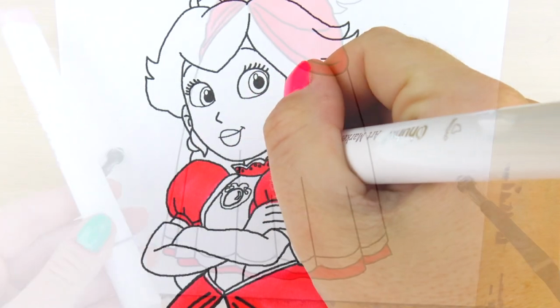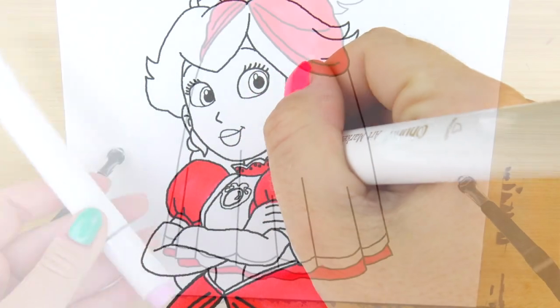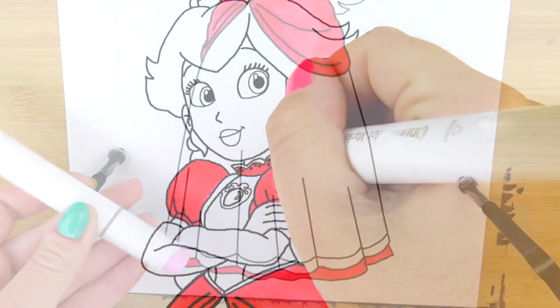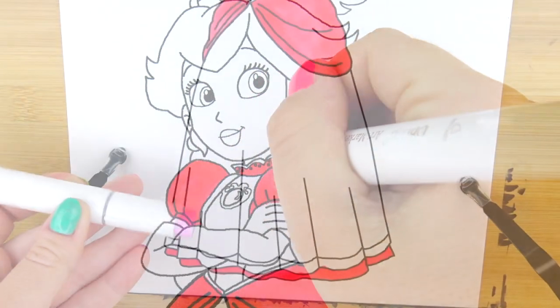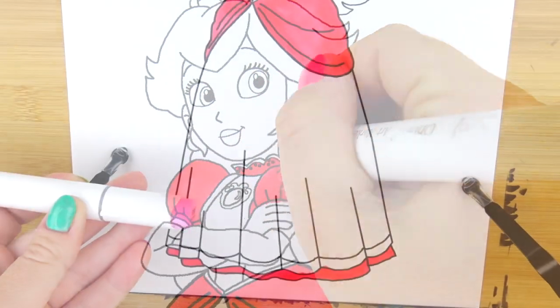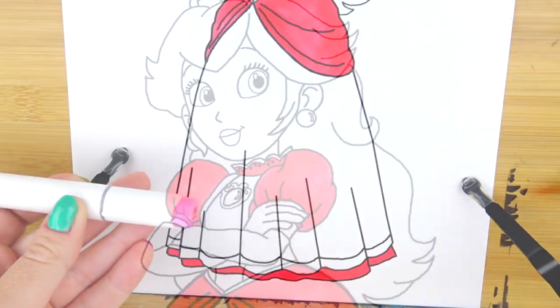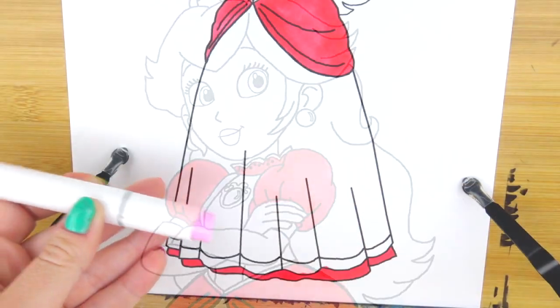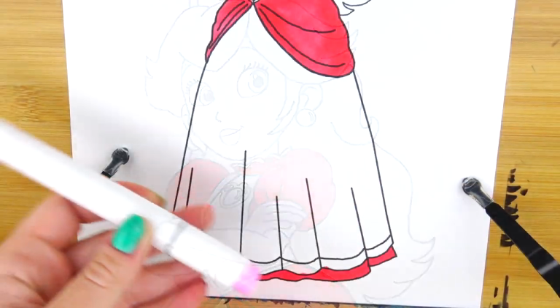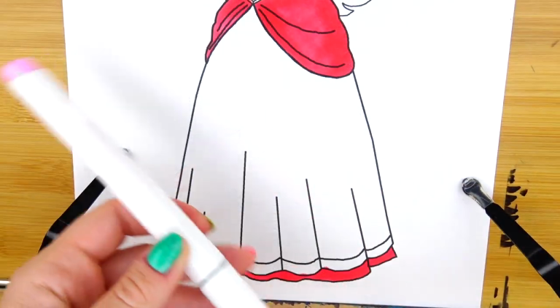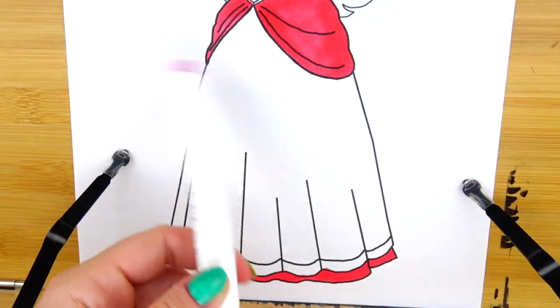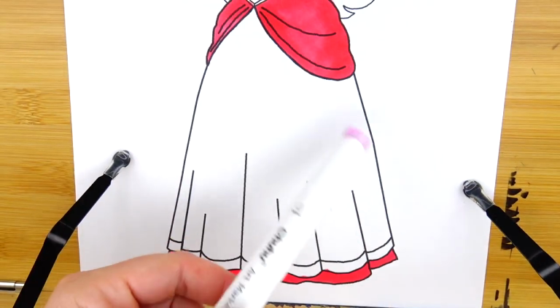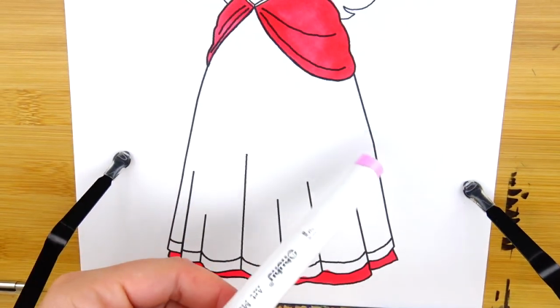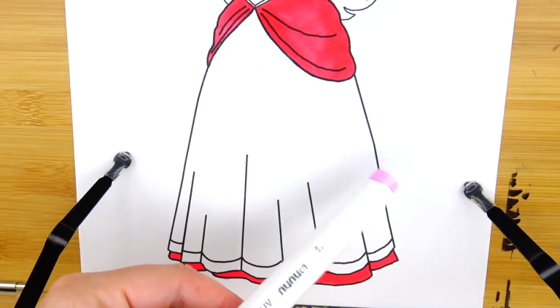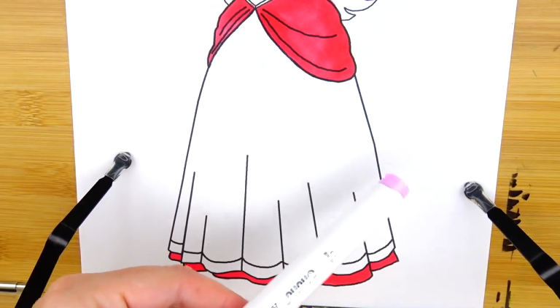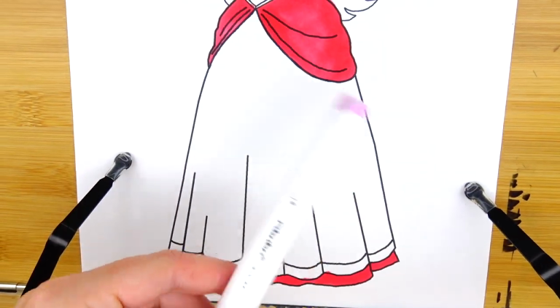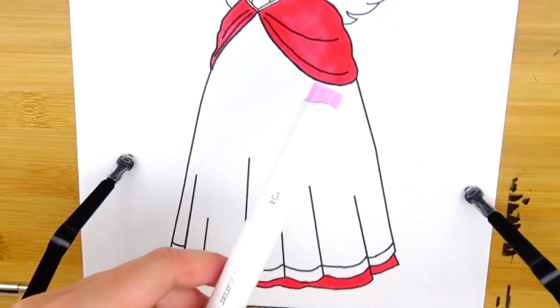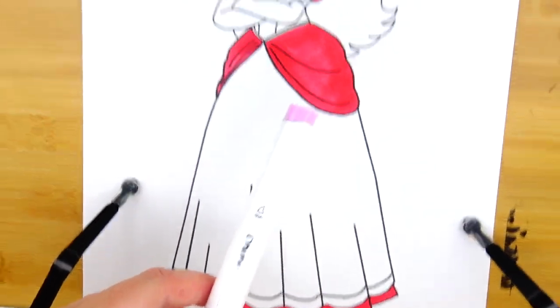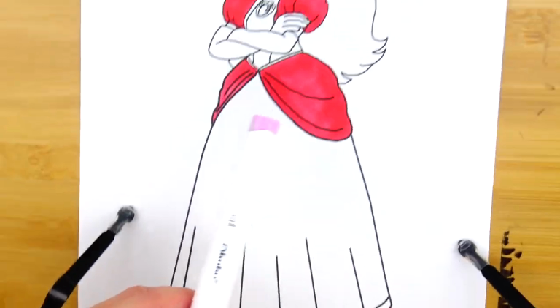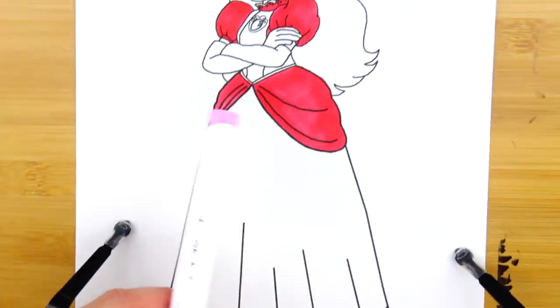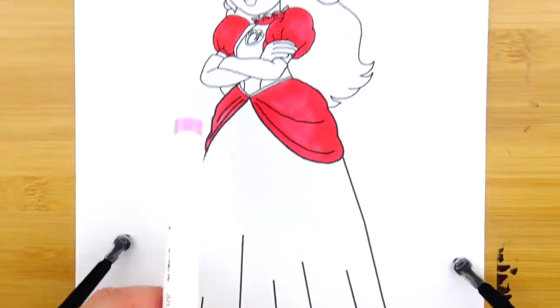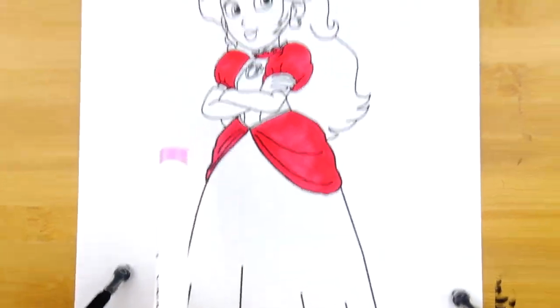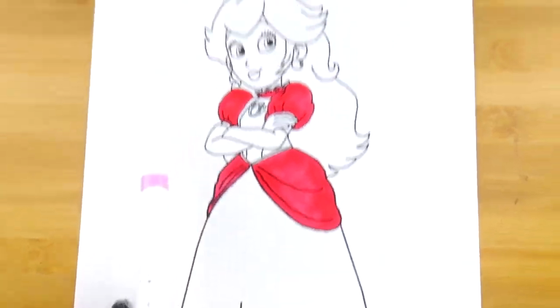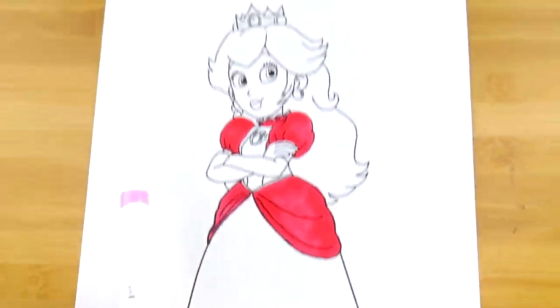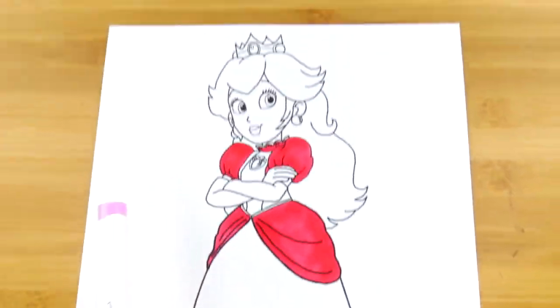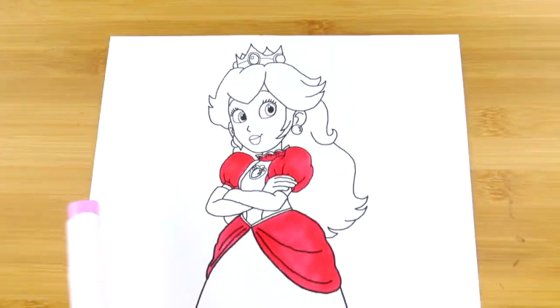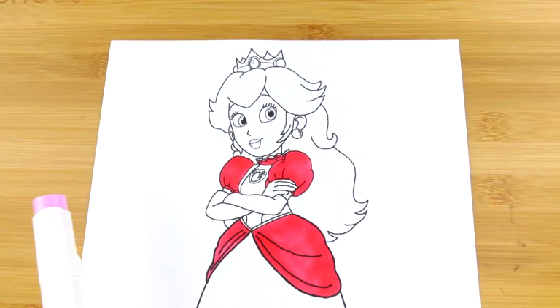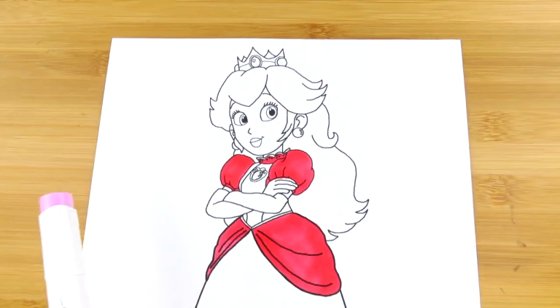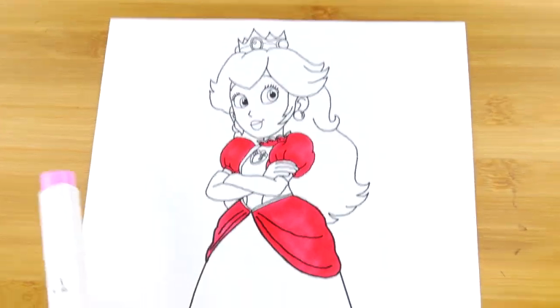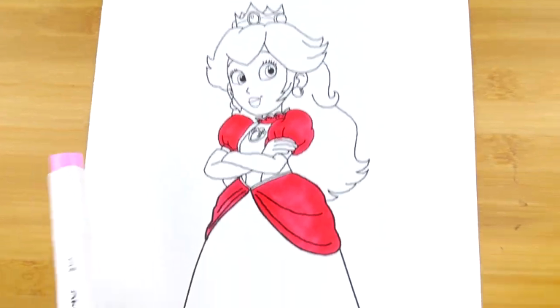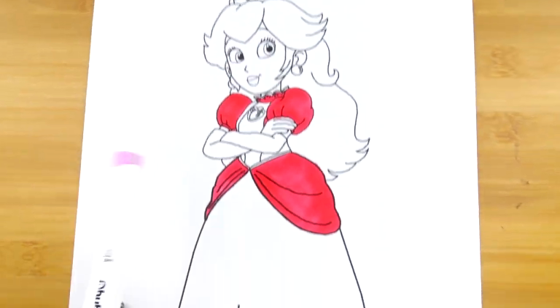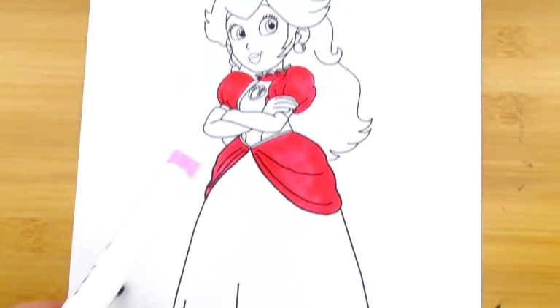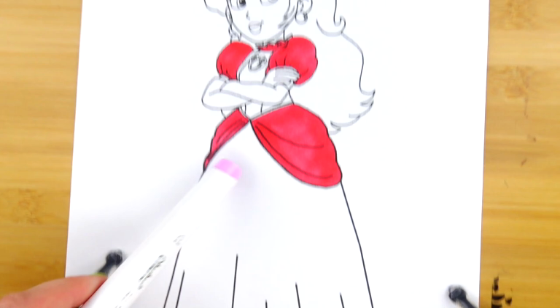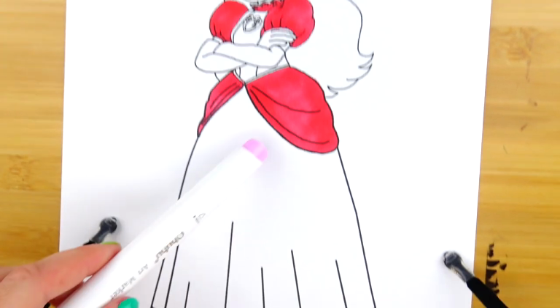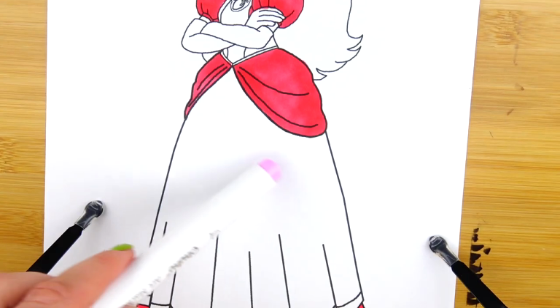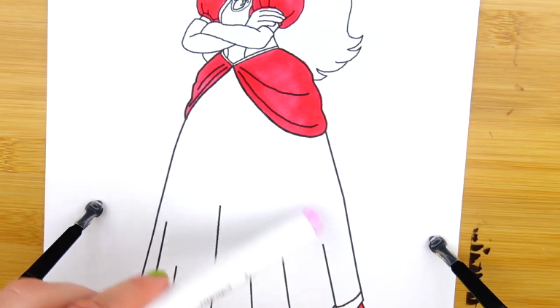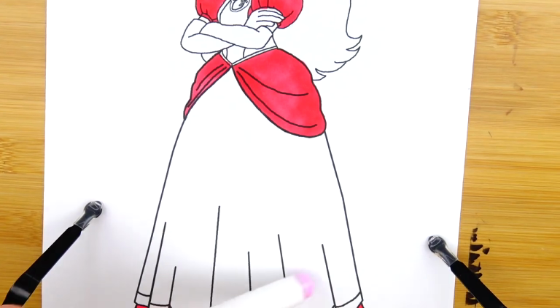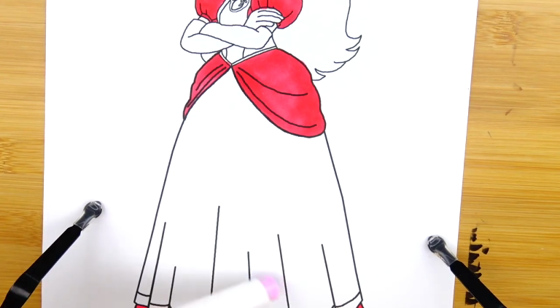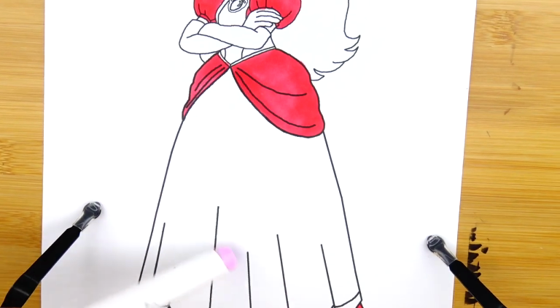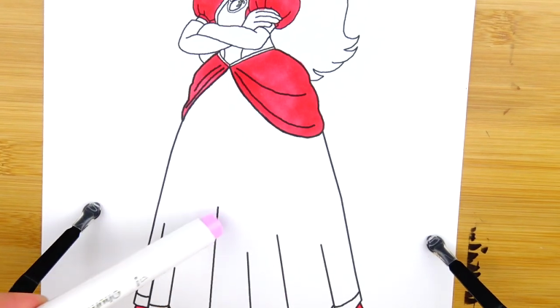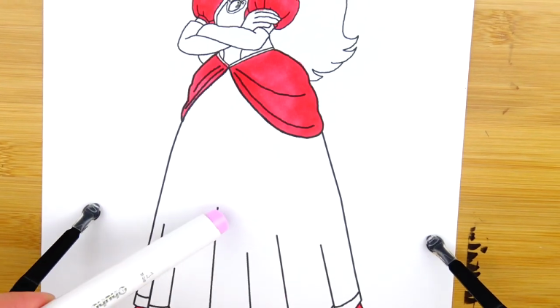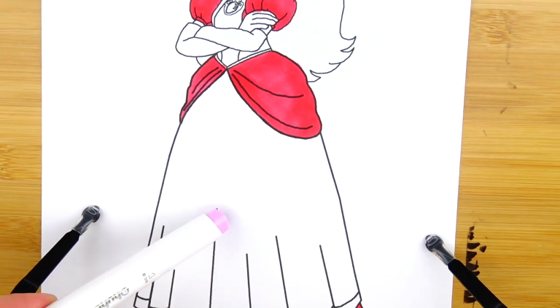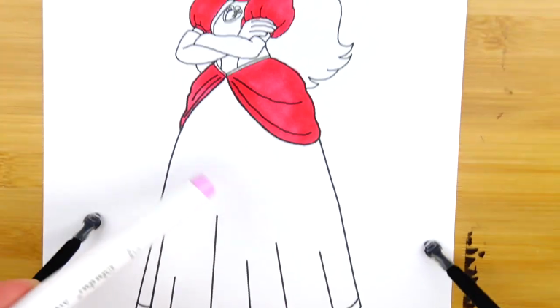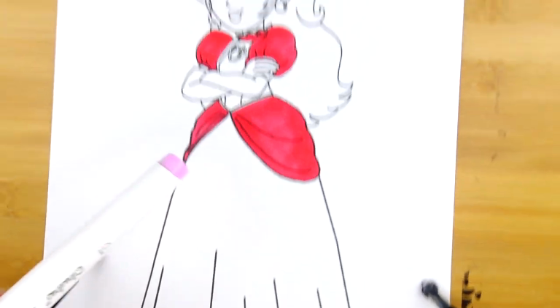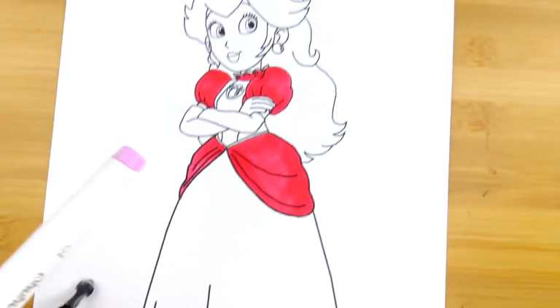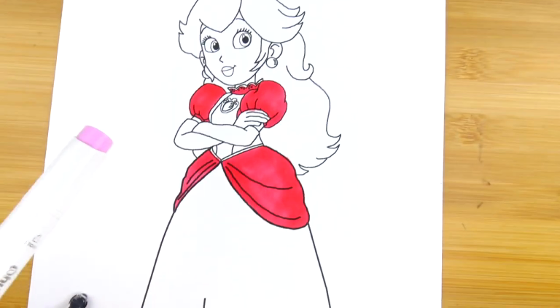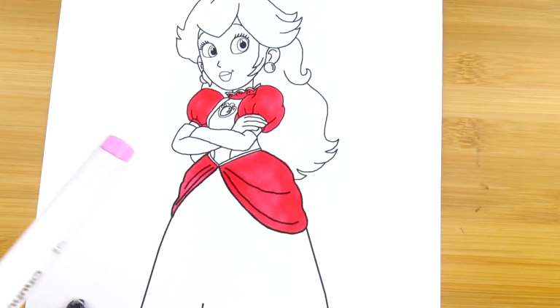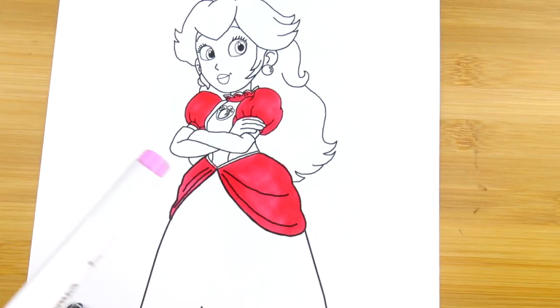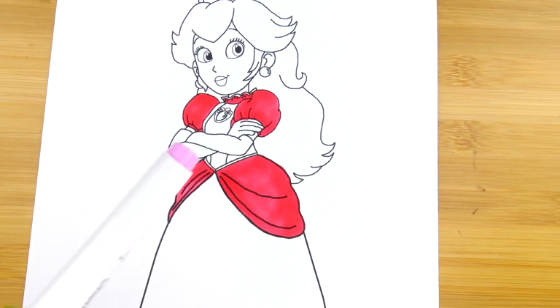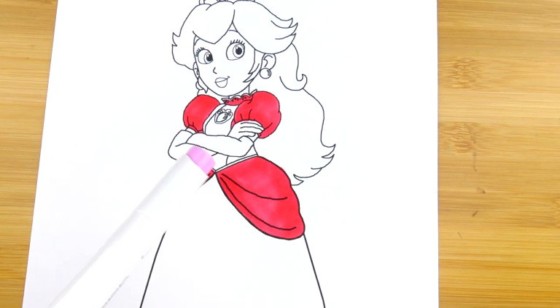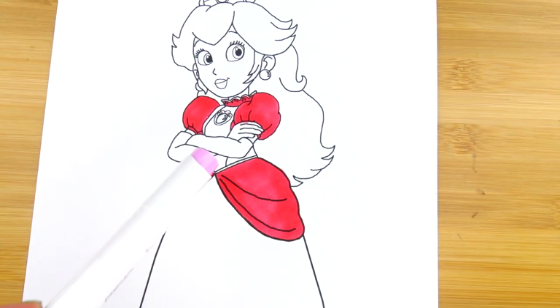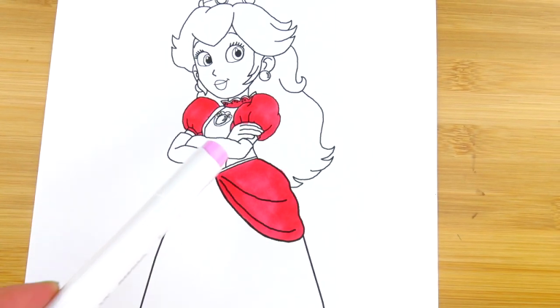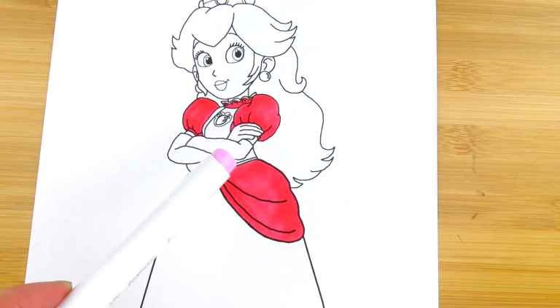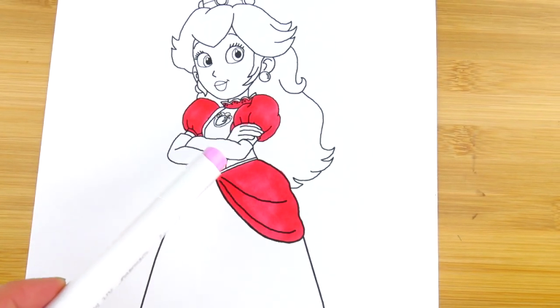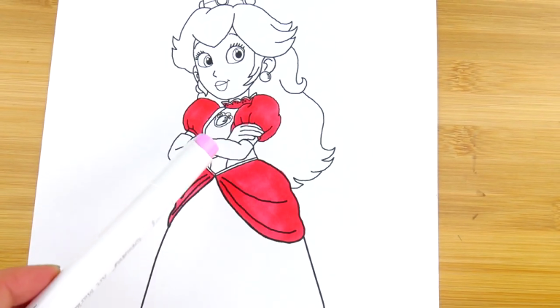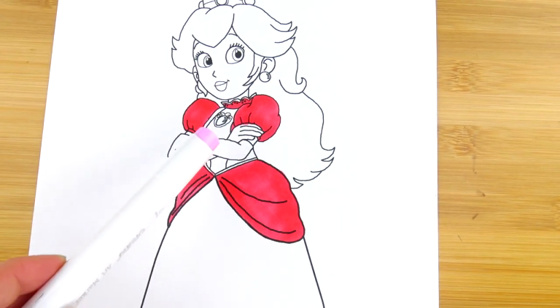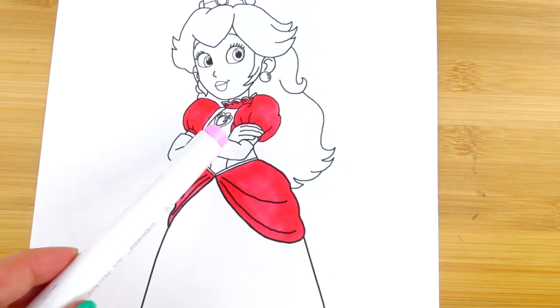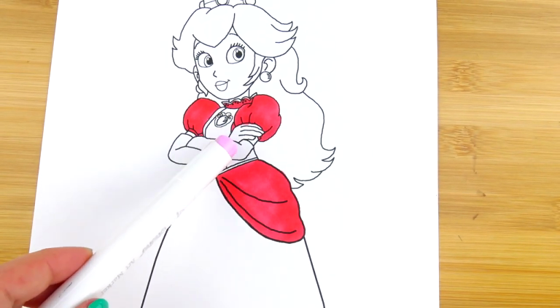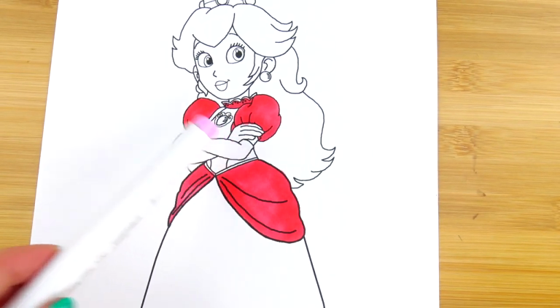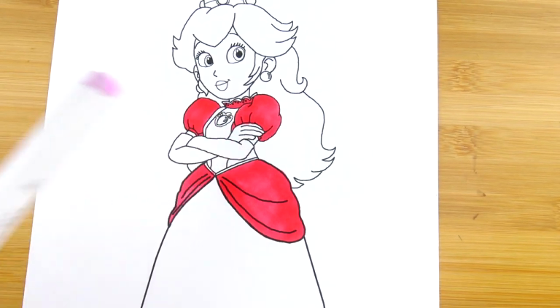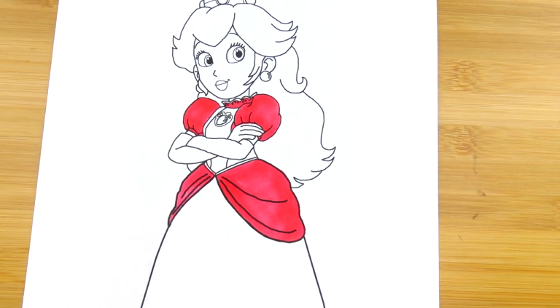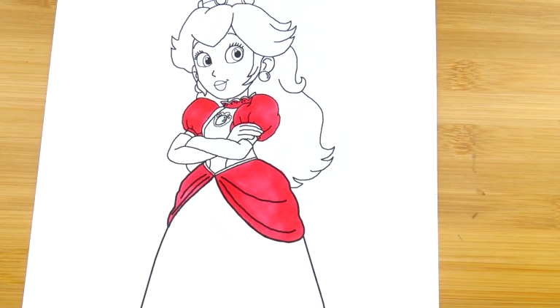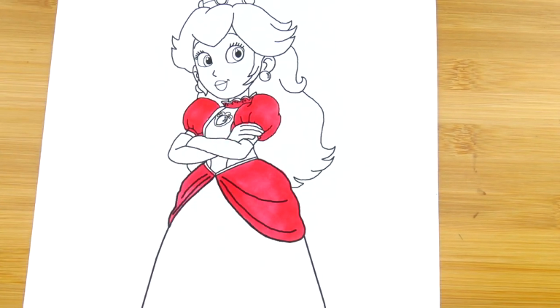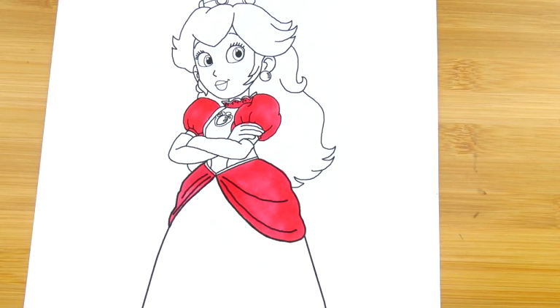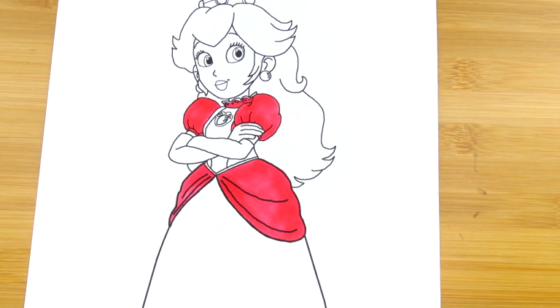Next we need the perfect bubblegum pink color to color the bottom of the dress as well as the corset part.